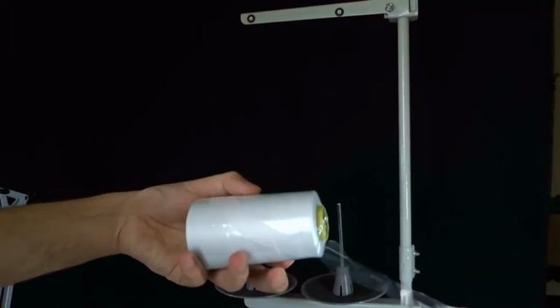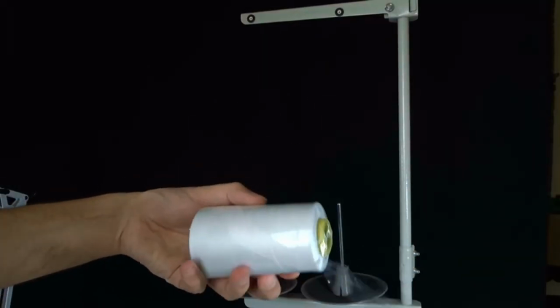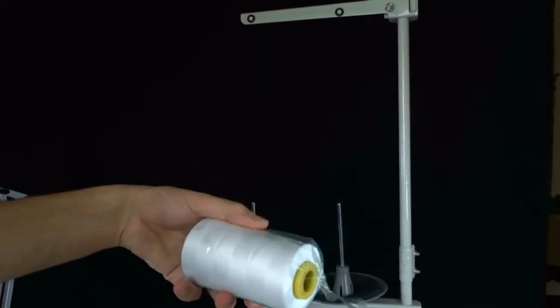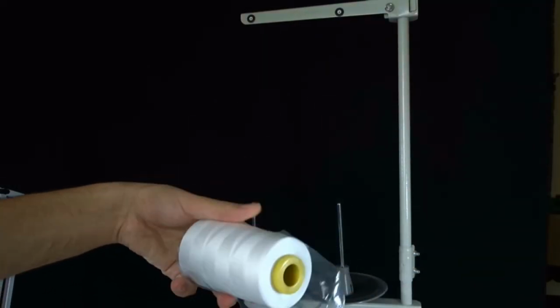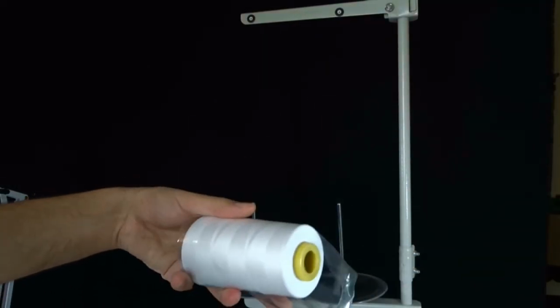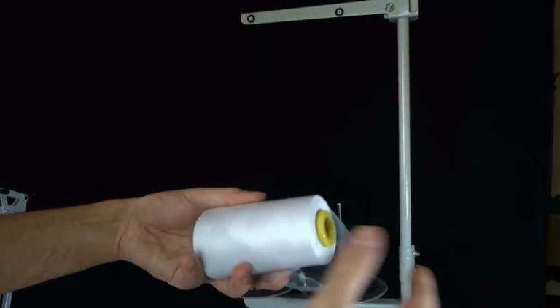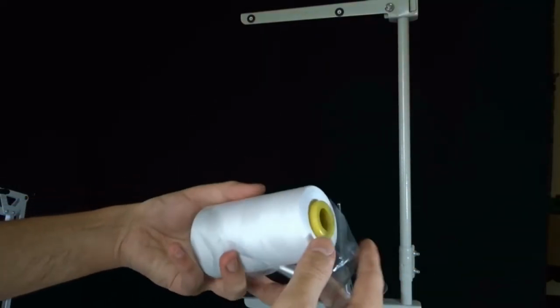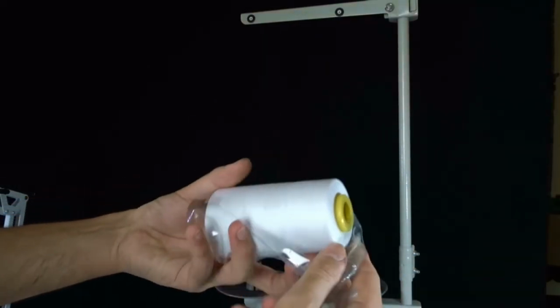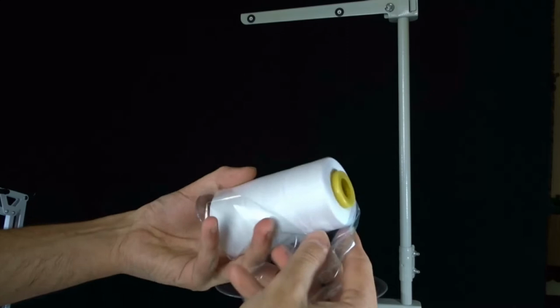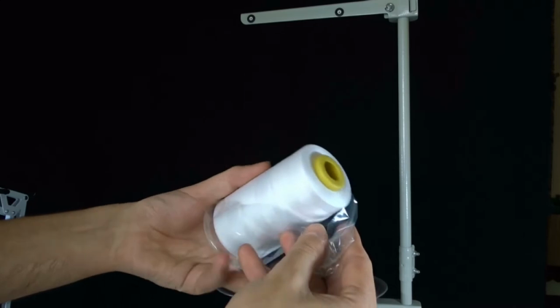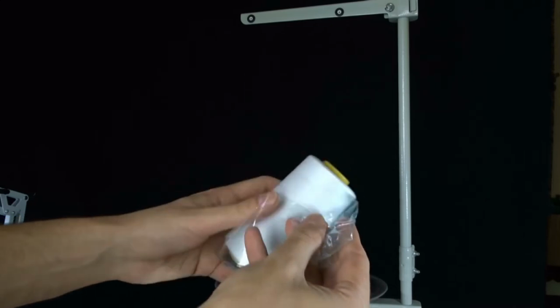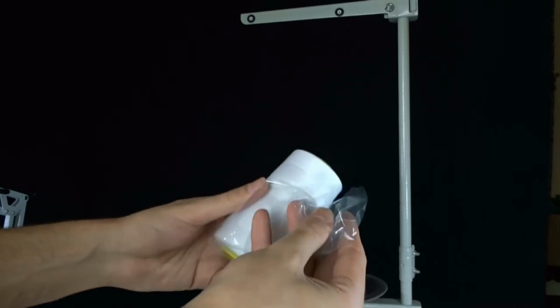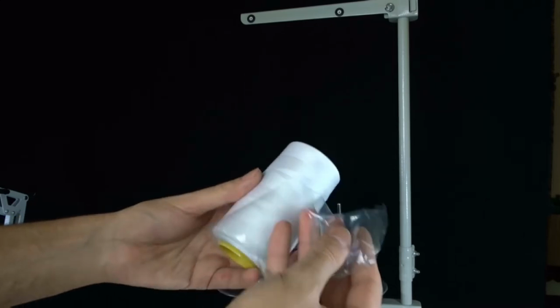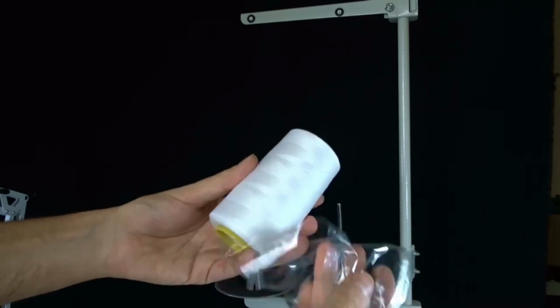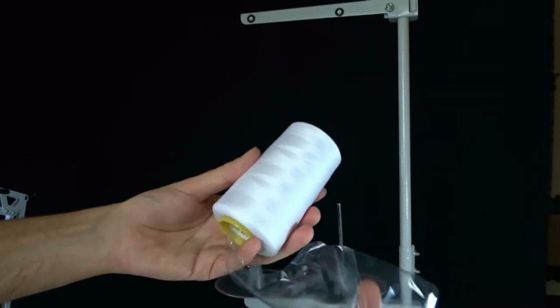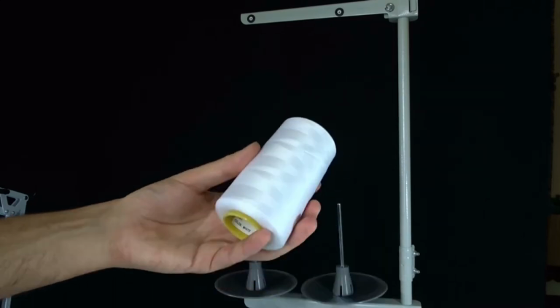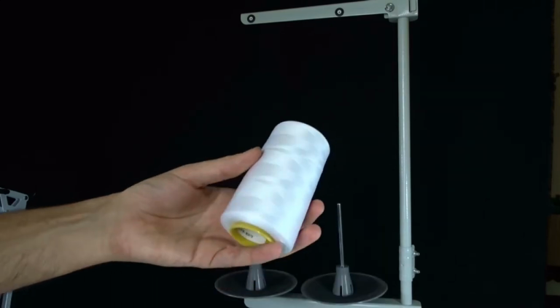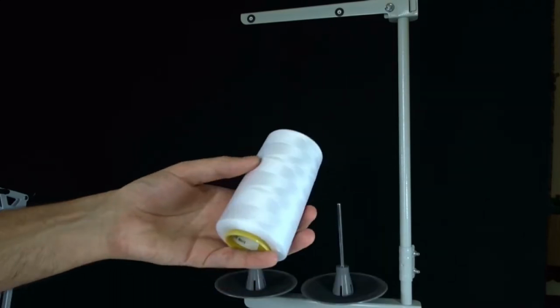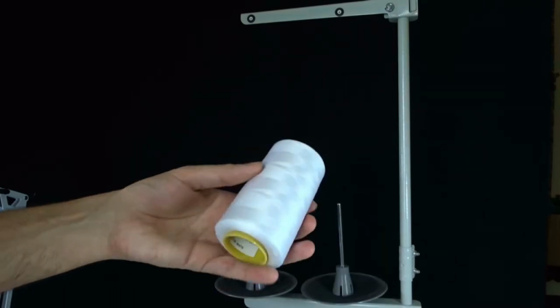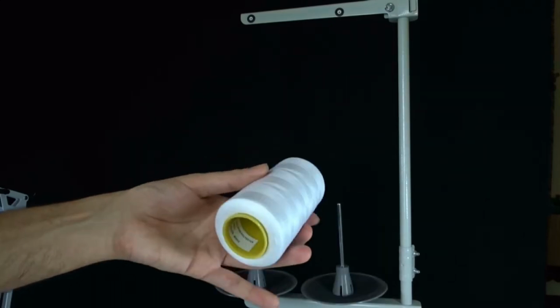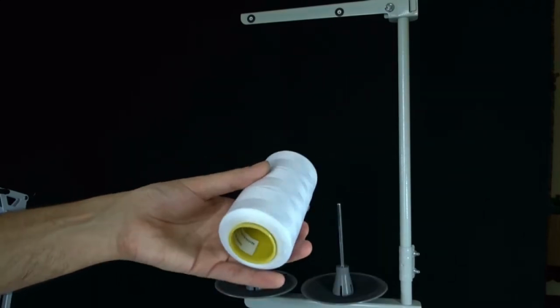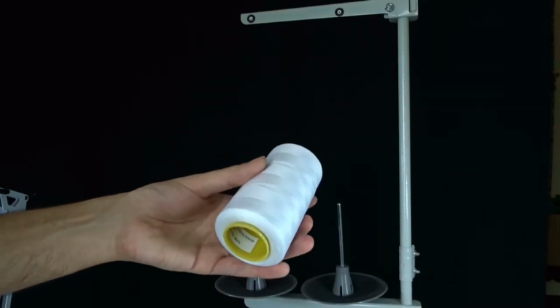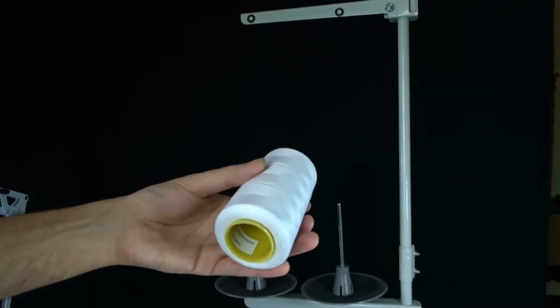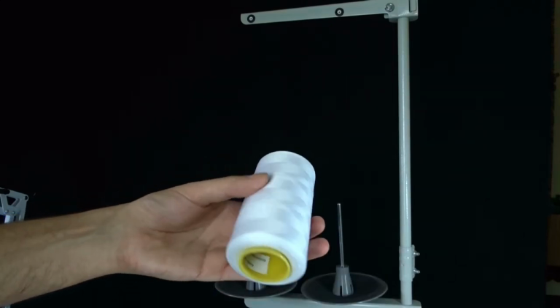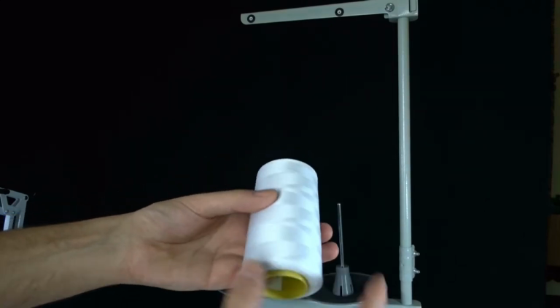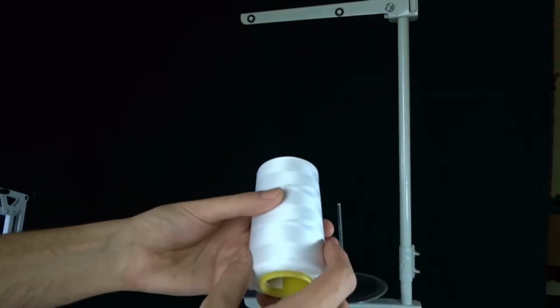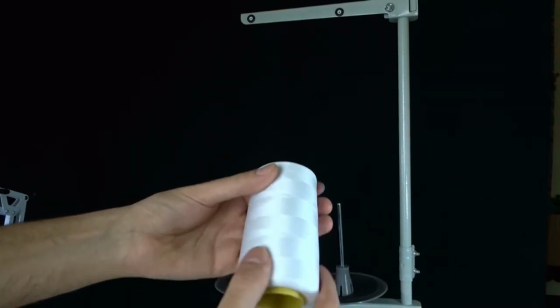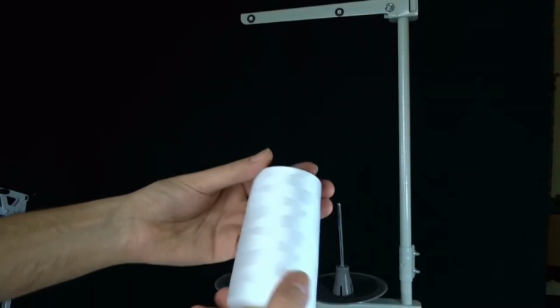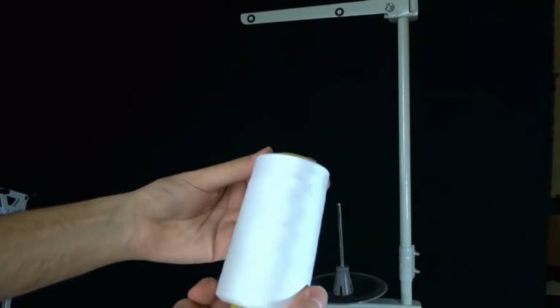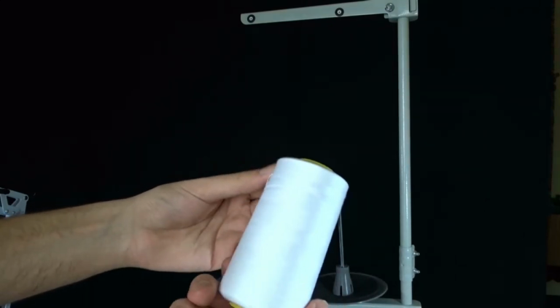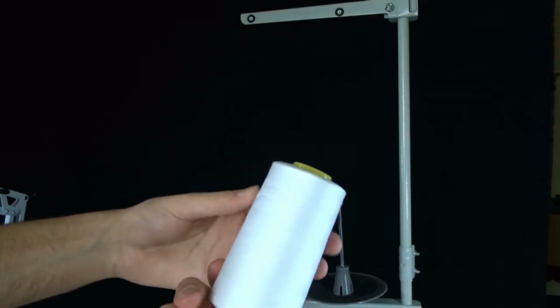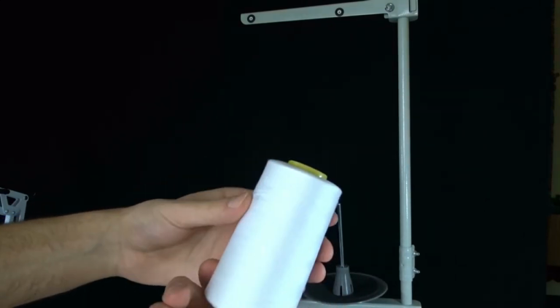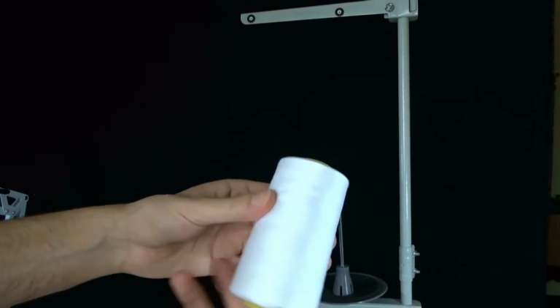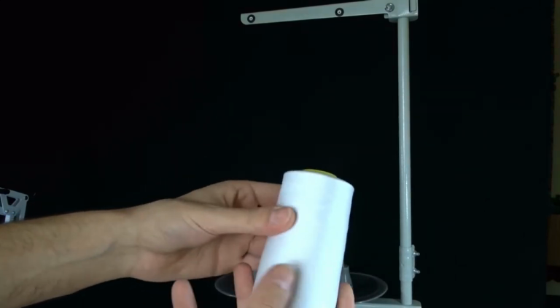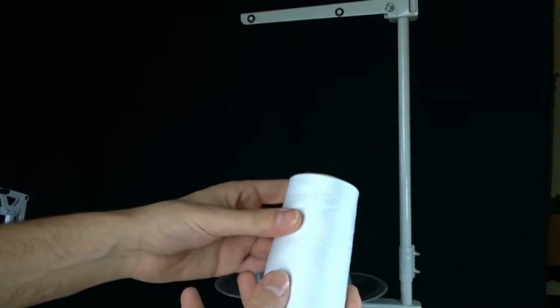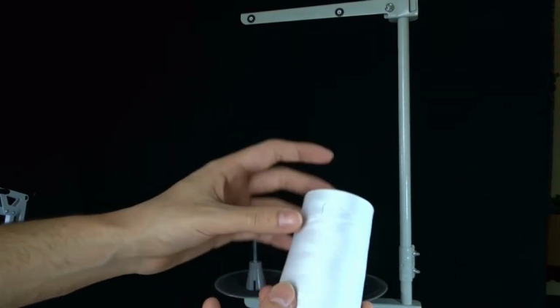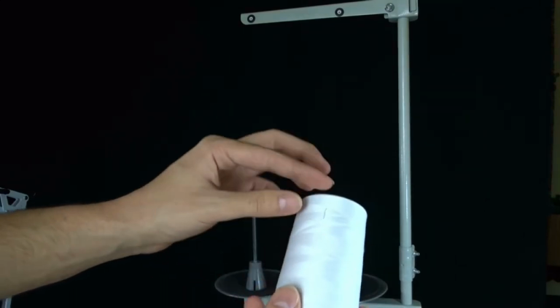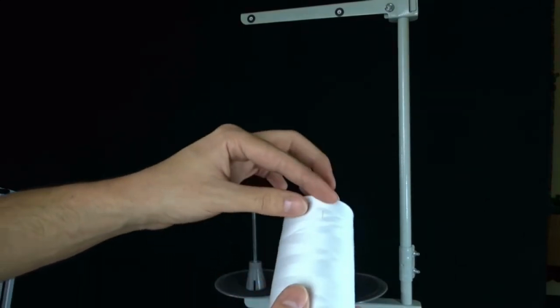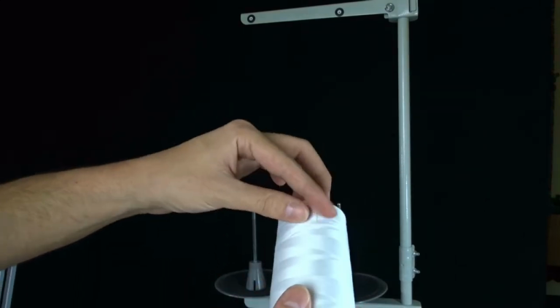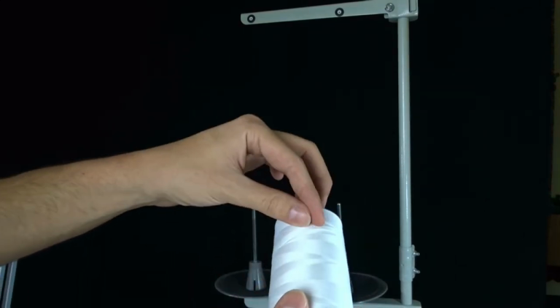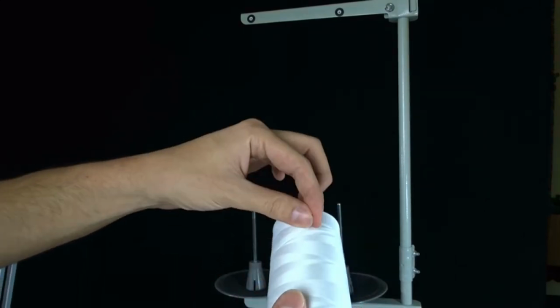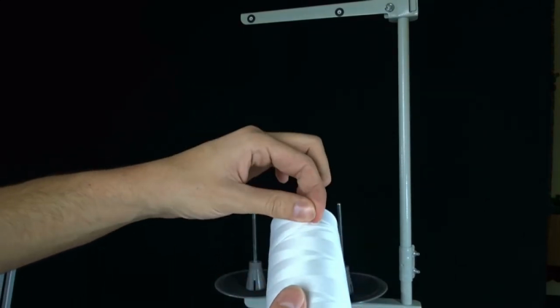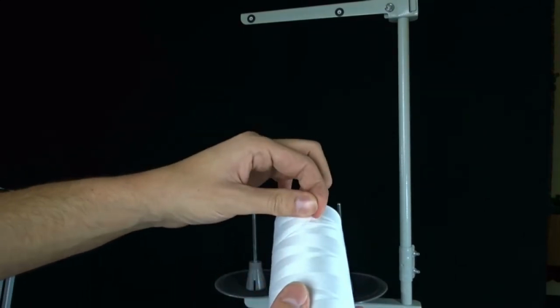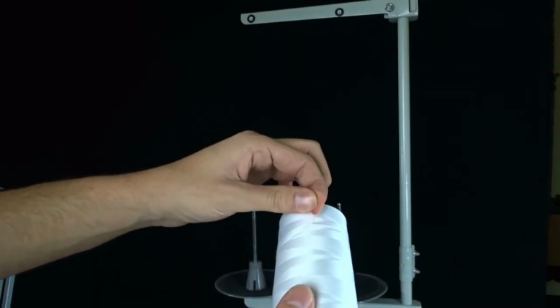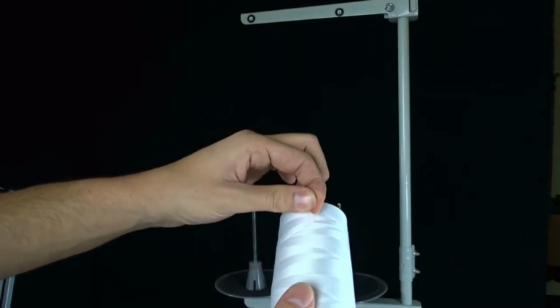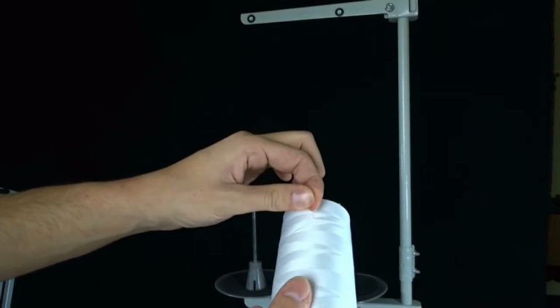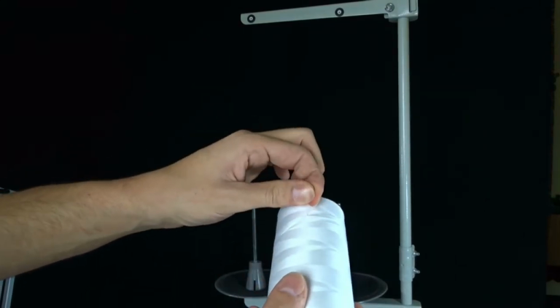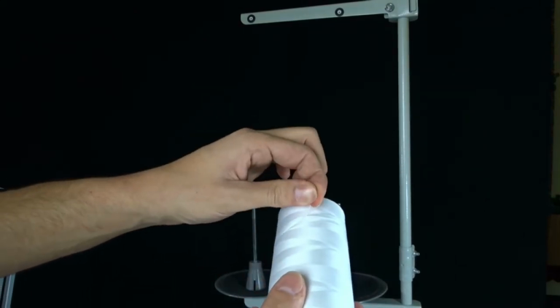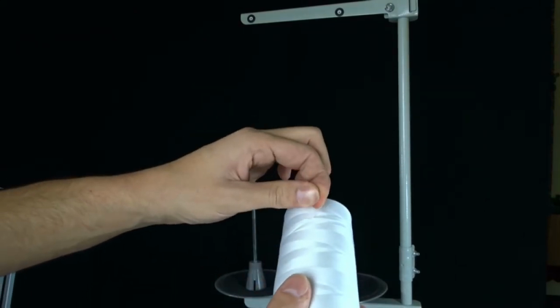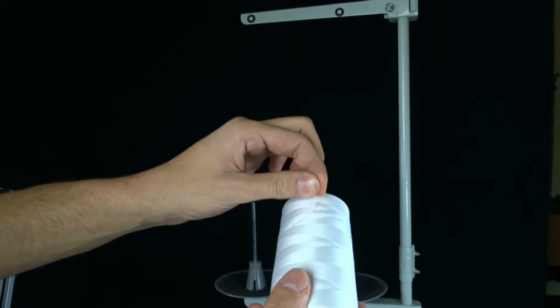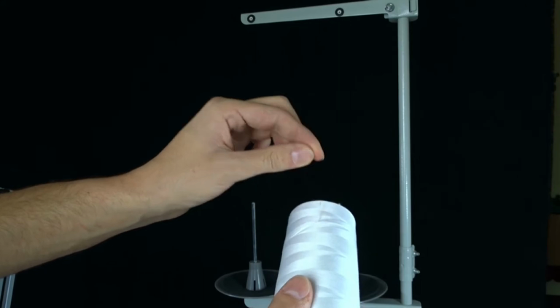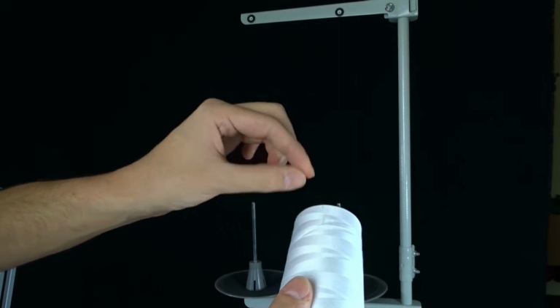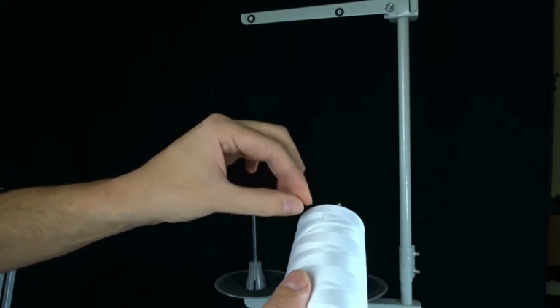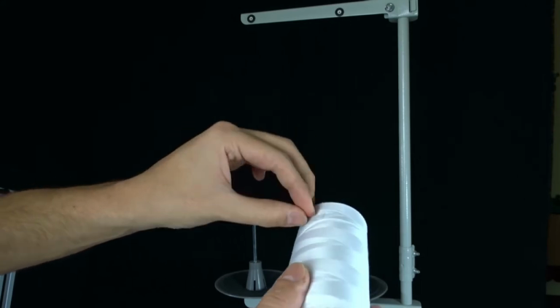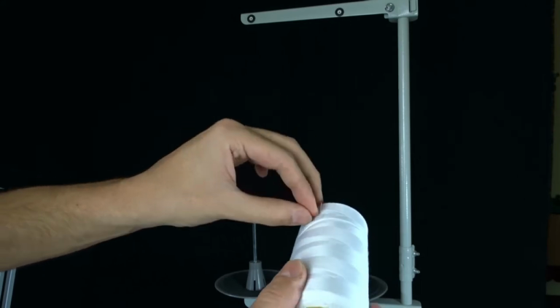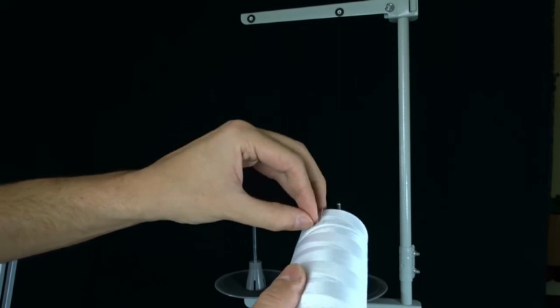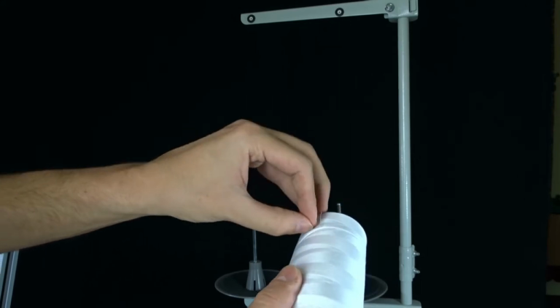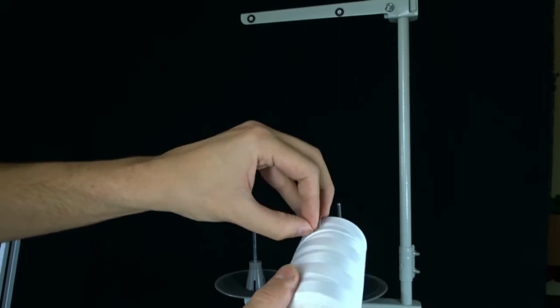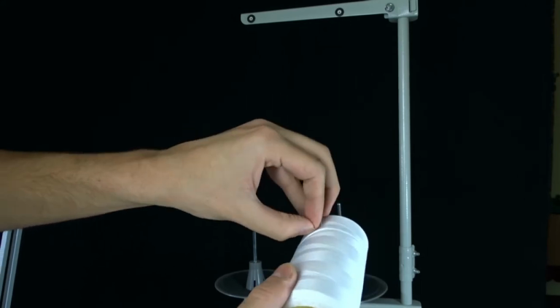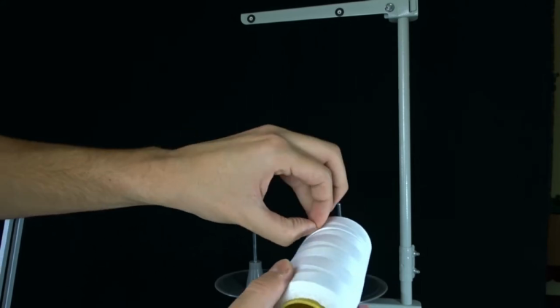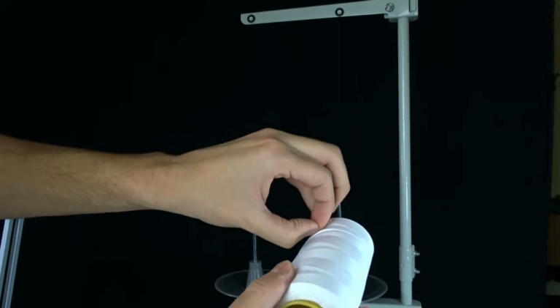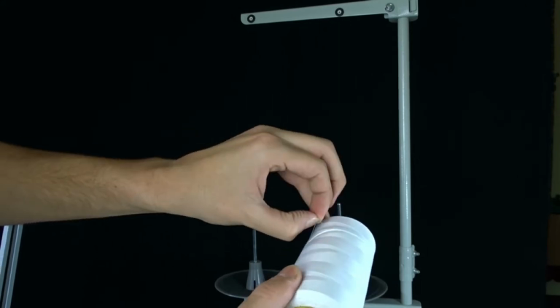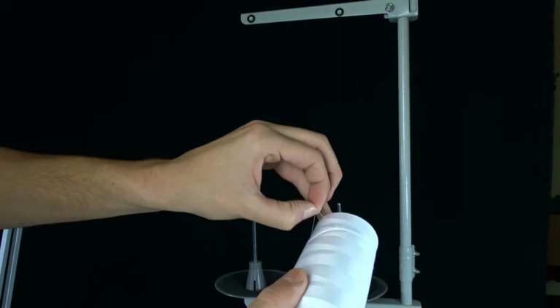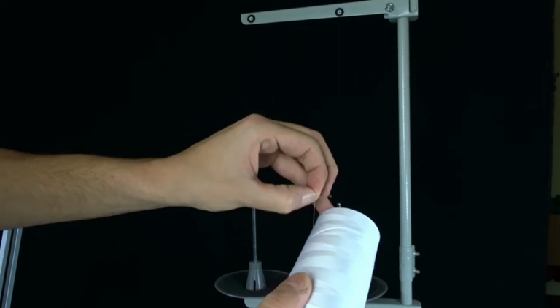Take a spool and place it on the right side of the spool stand. It will be for winding the bobbin.